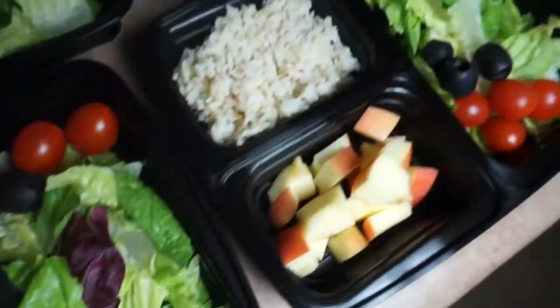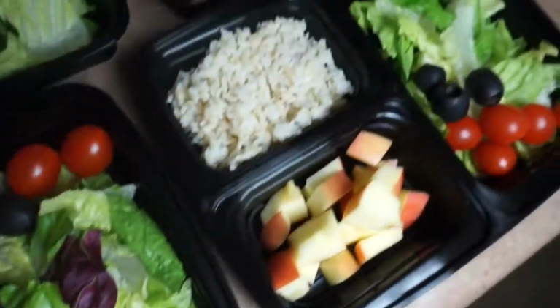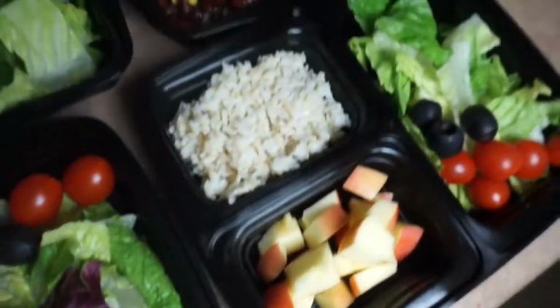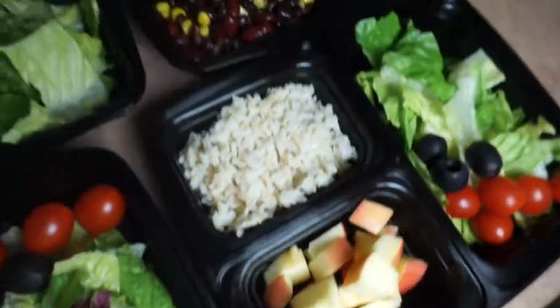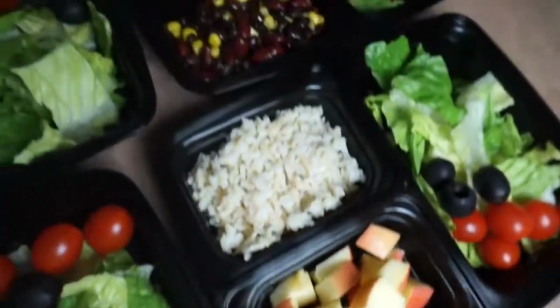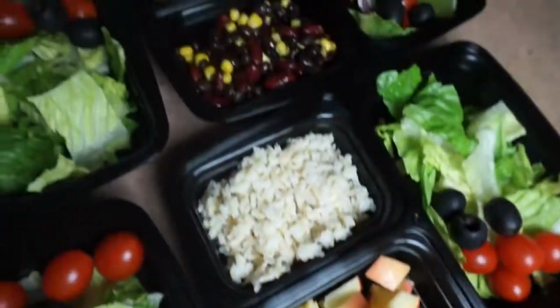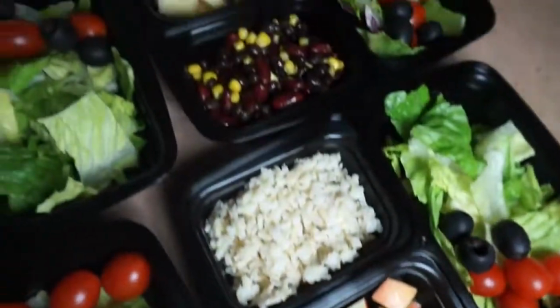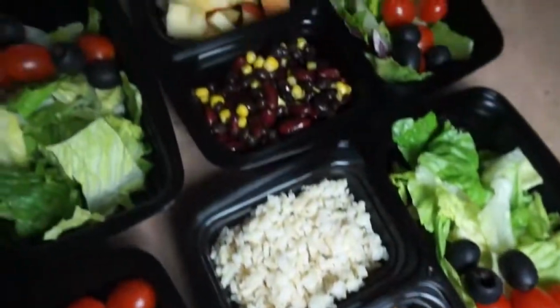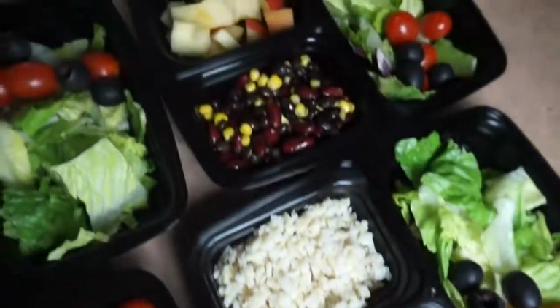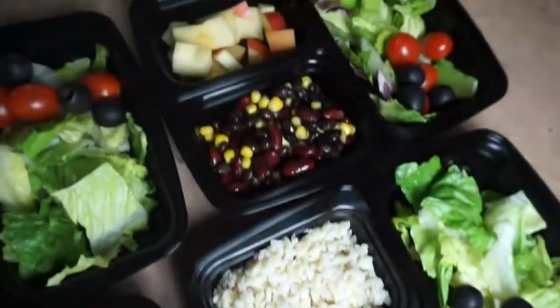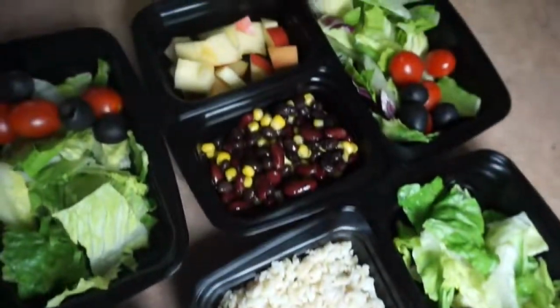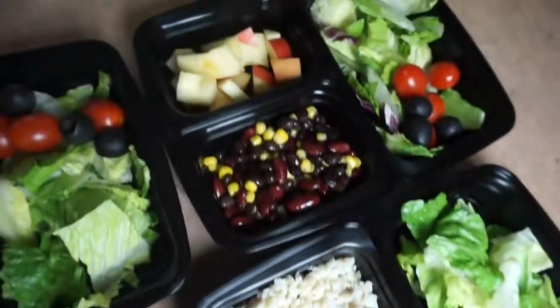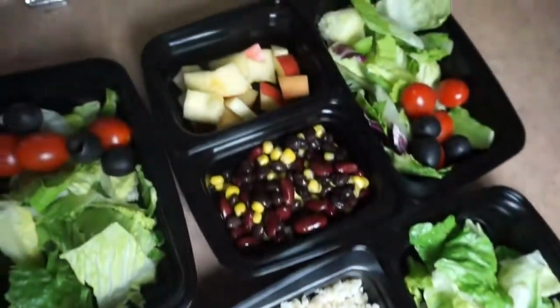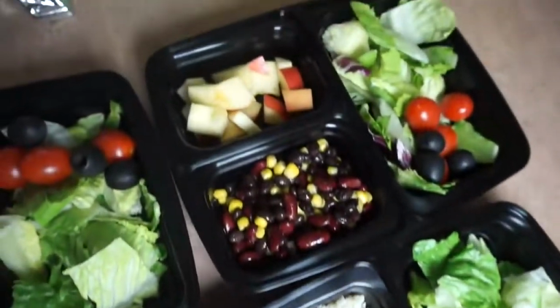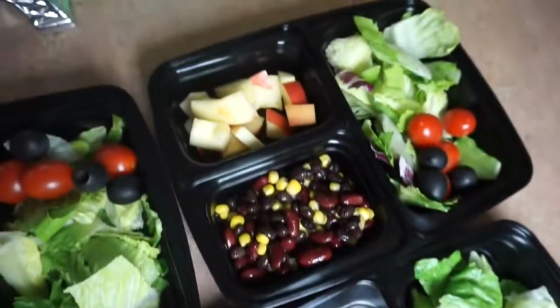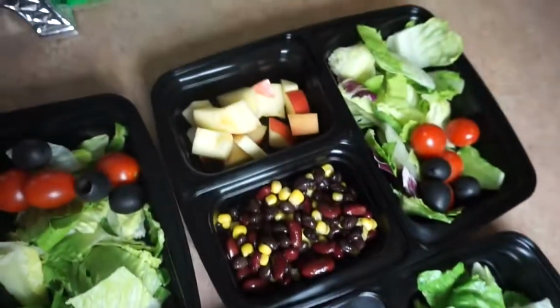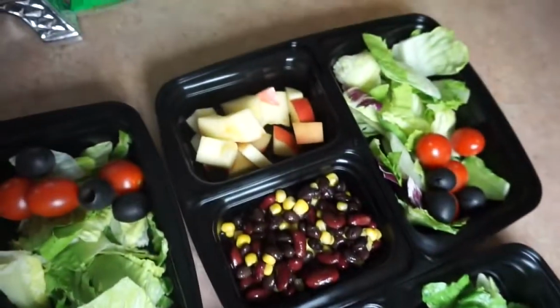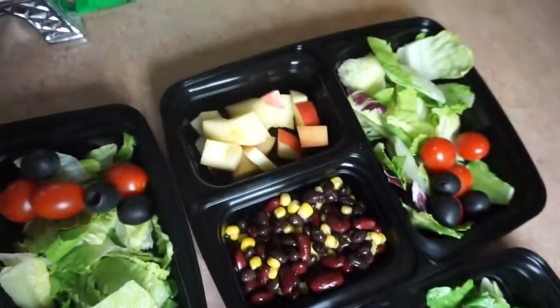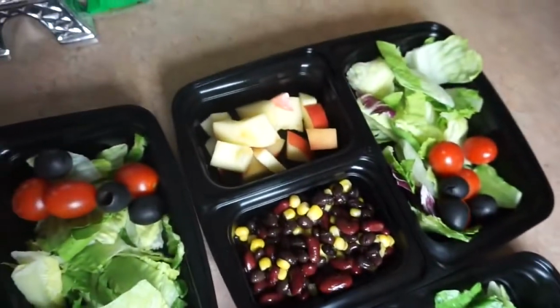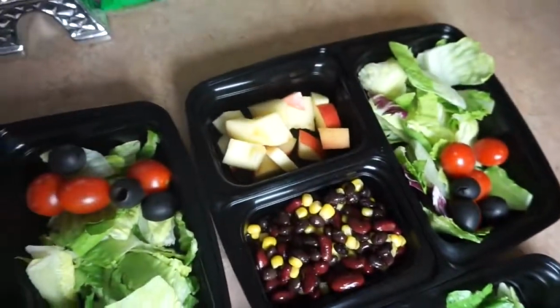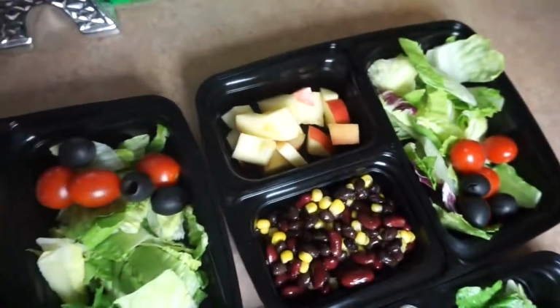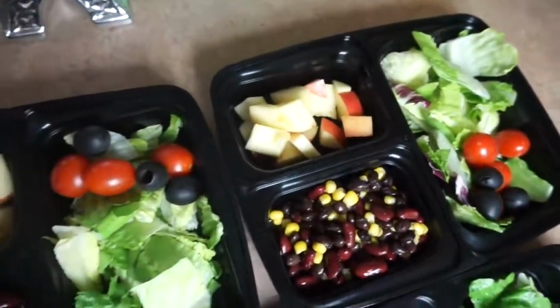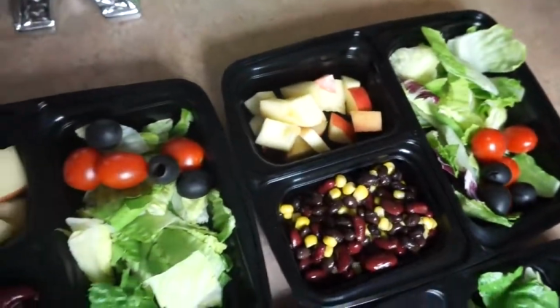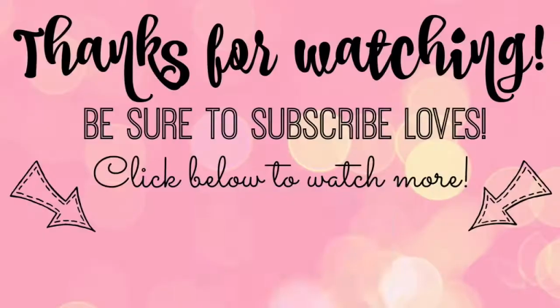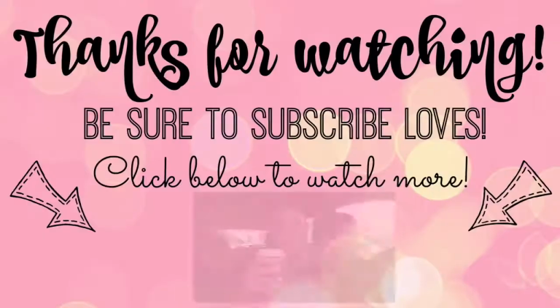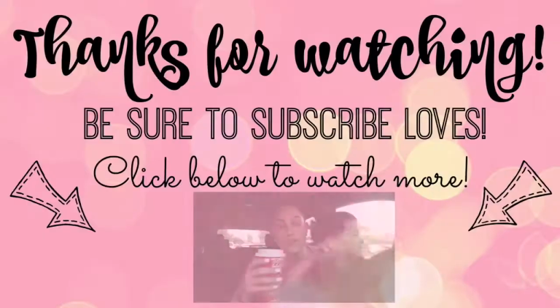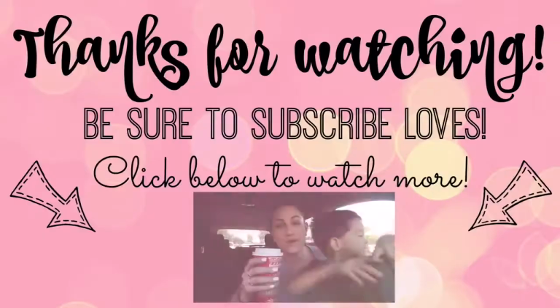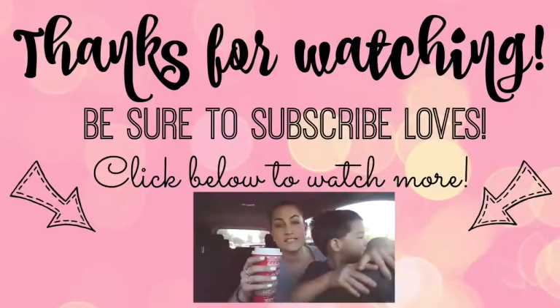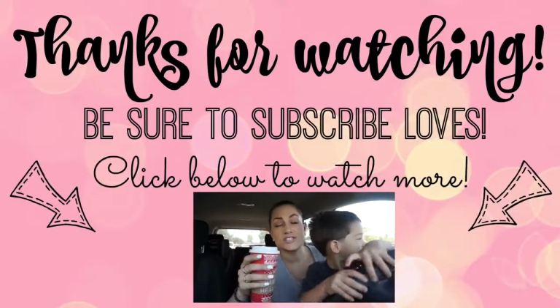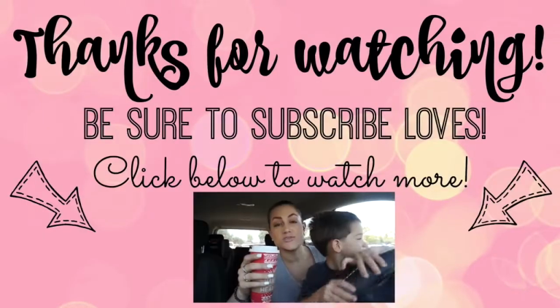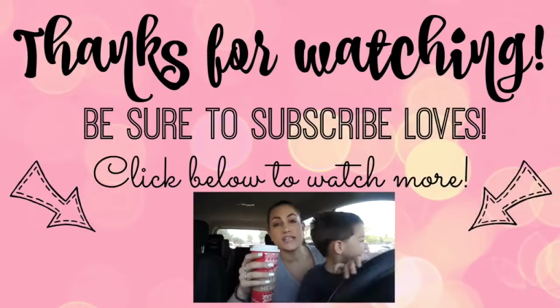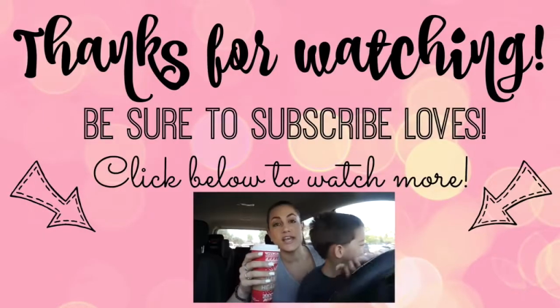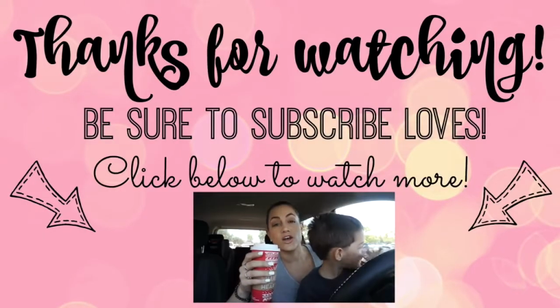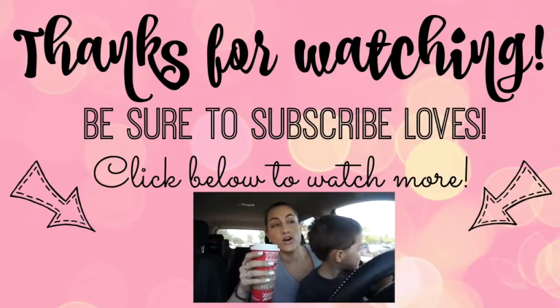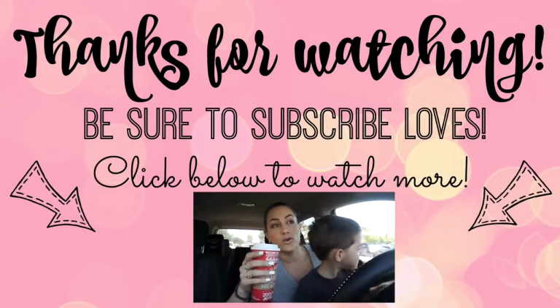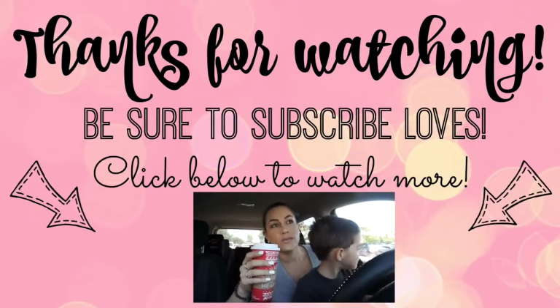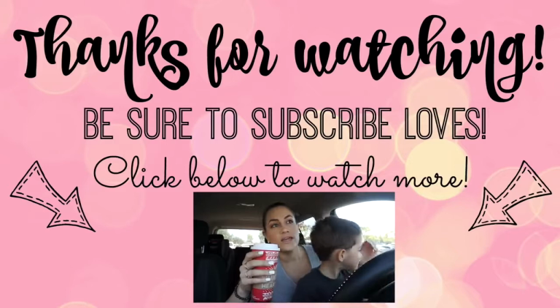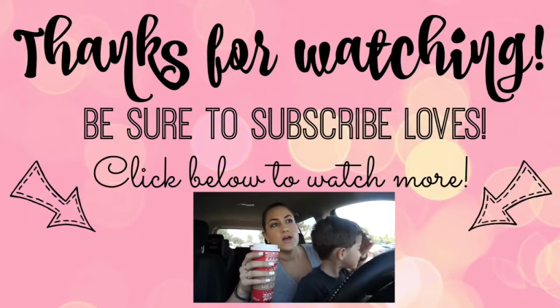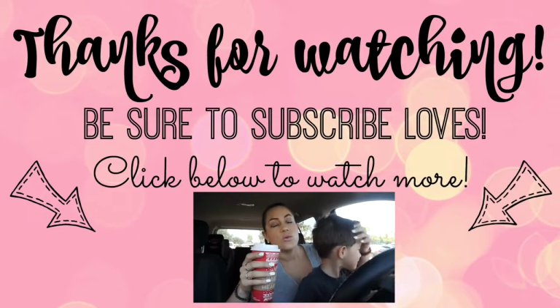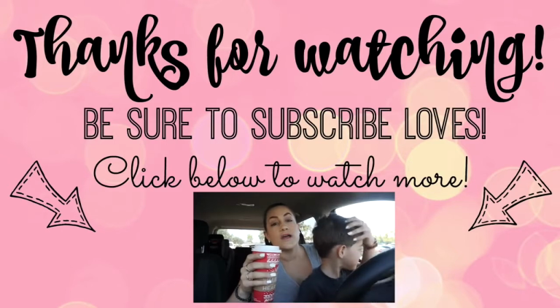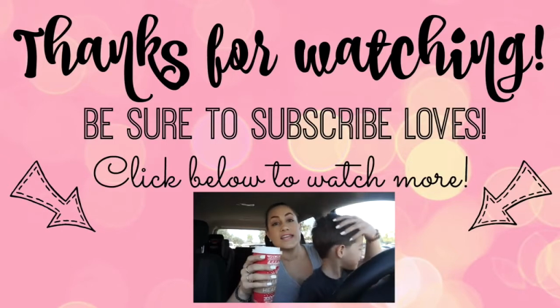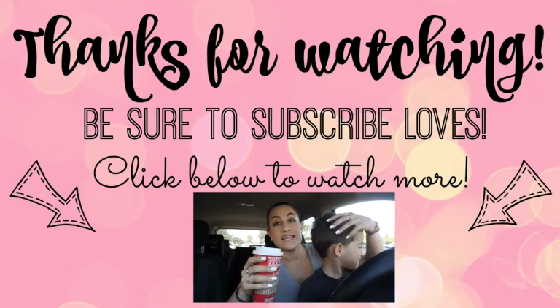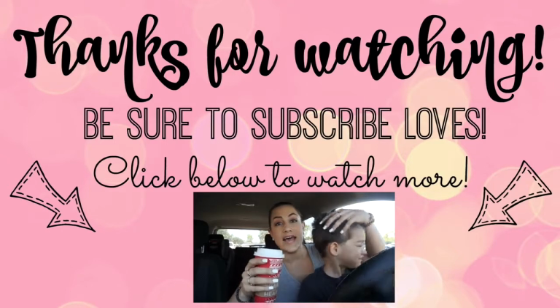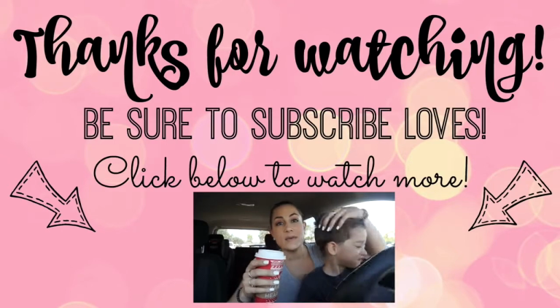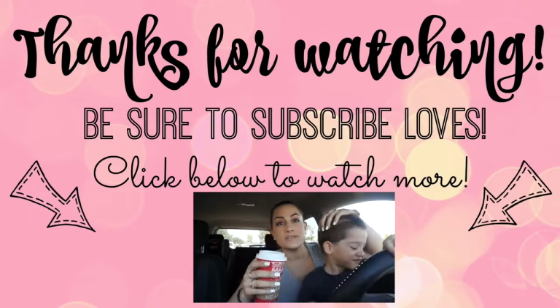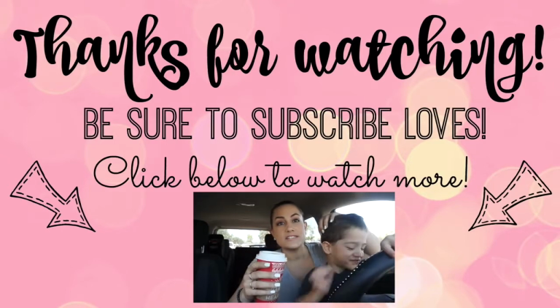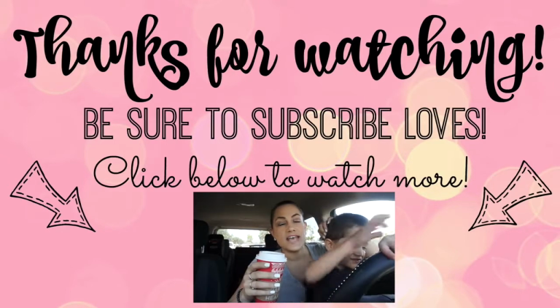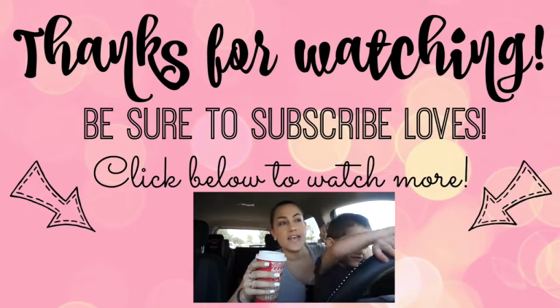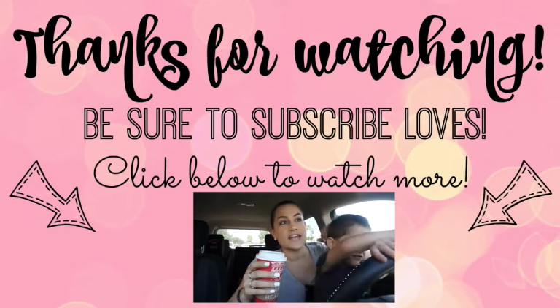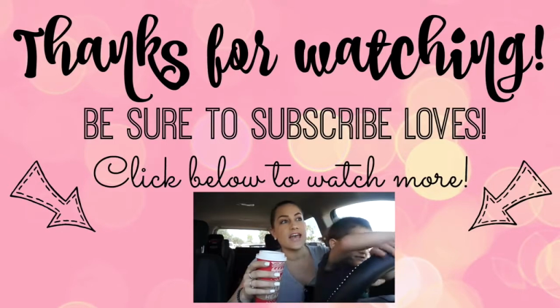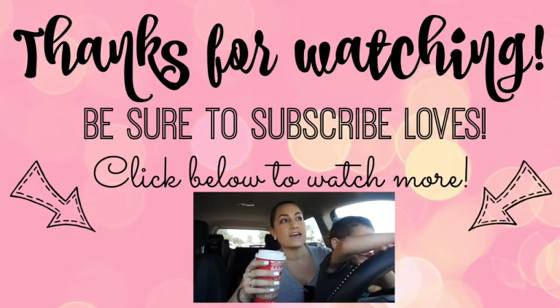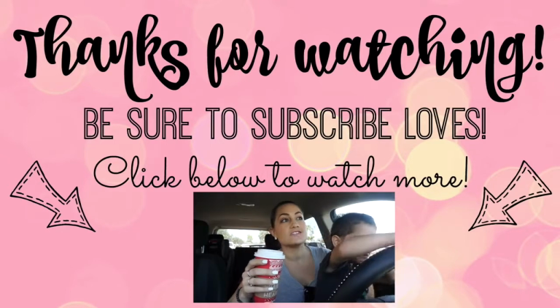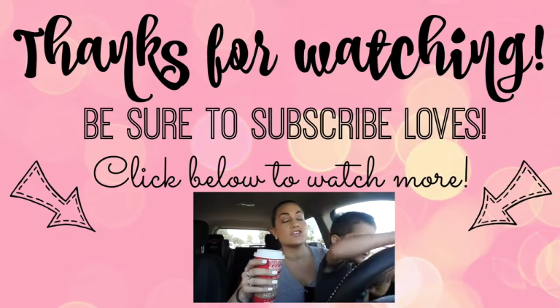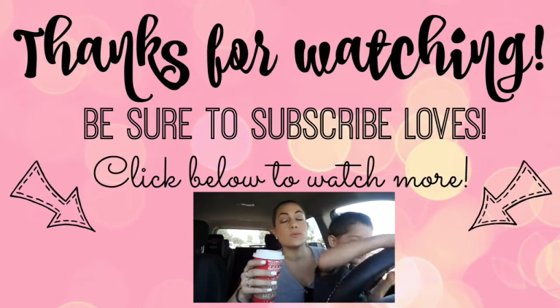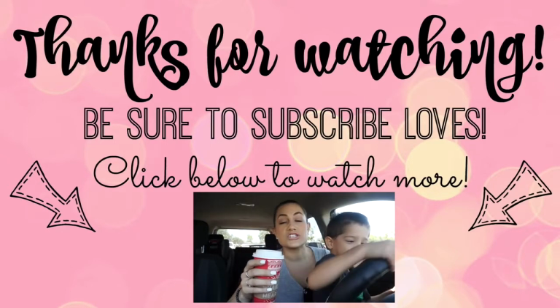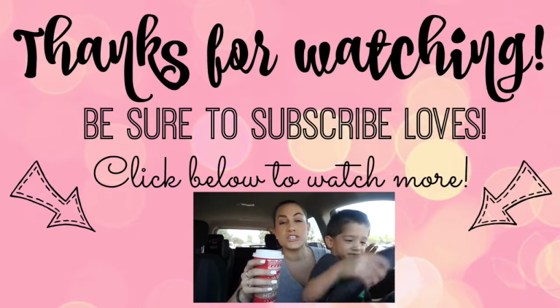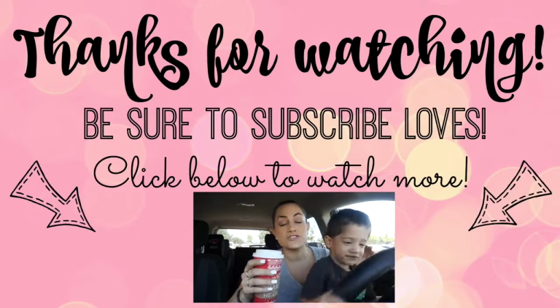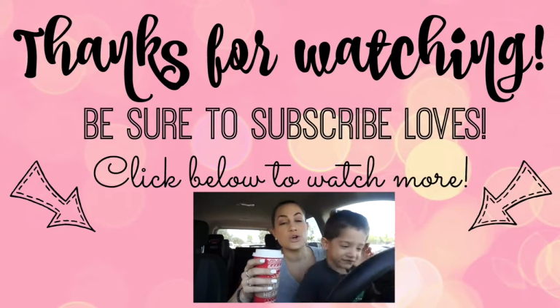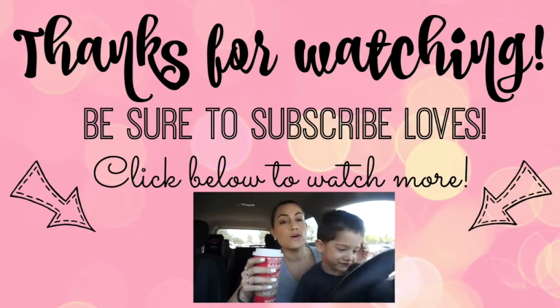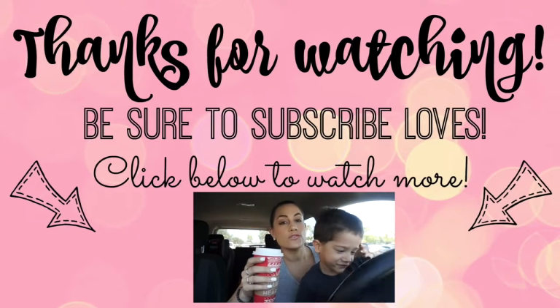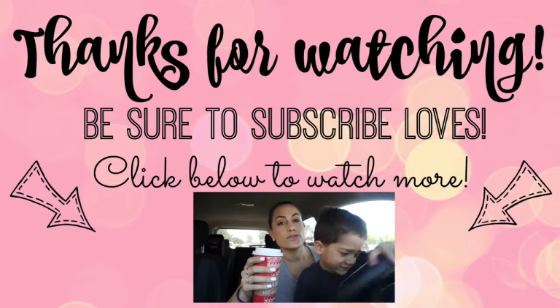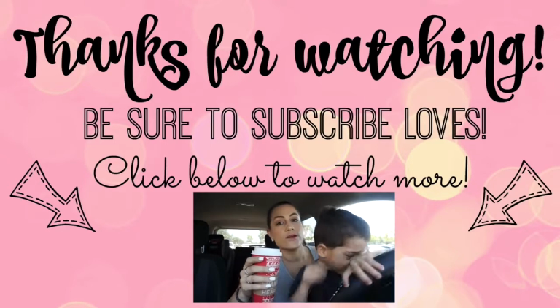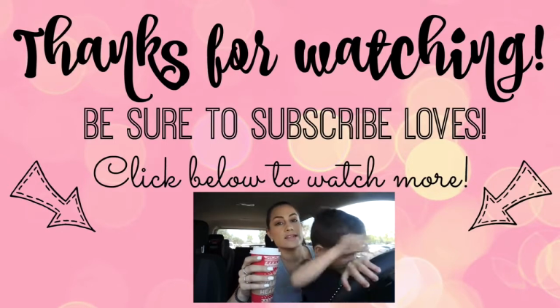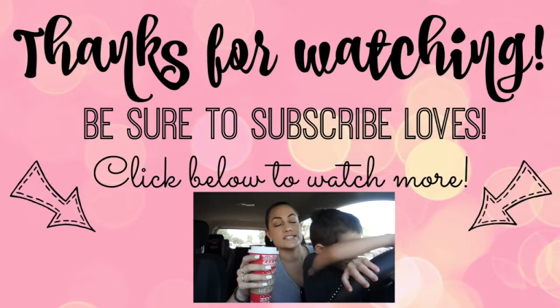I hope you guys enjoyed it. You can click the screen right now to check out another video — this is some stuff that I meal prepped. I hope you guys will subscribe and I will see you next time.